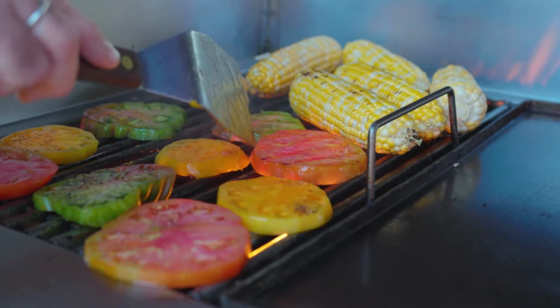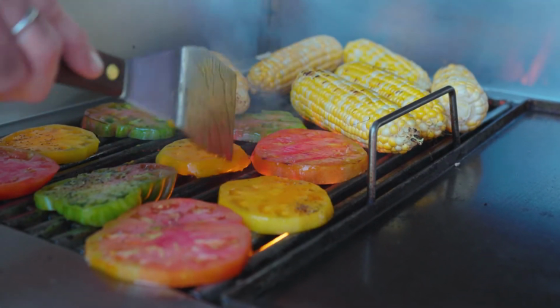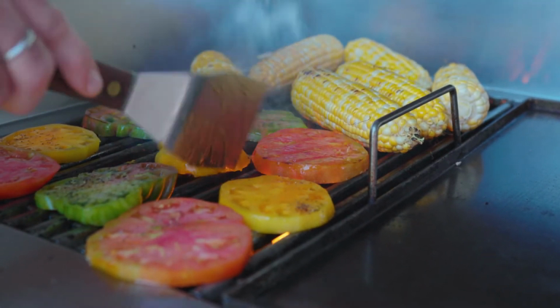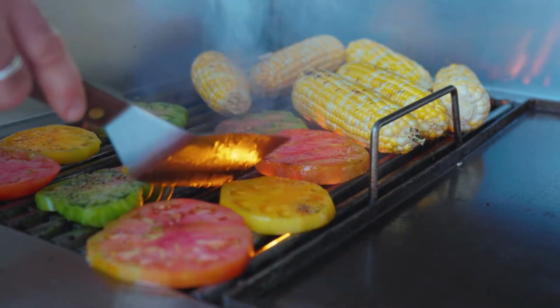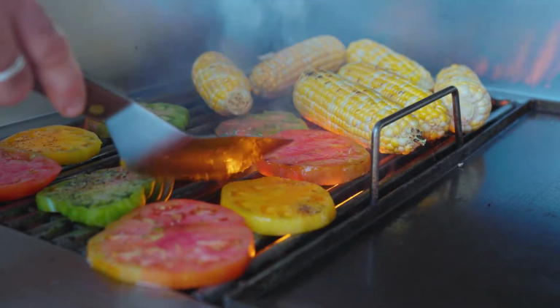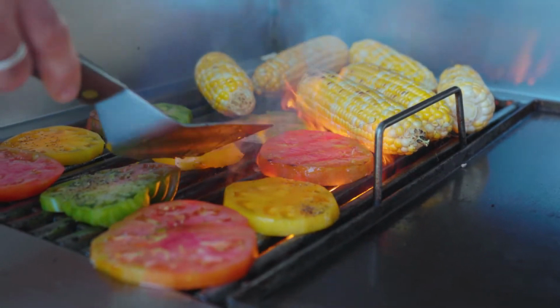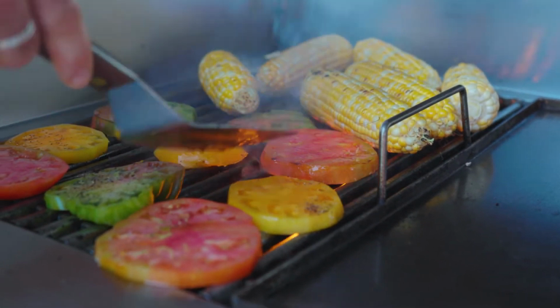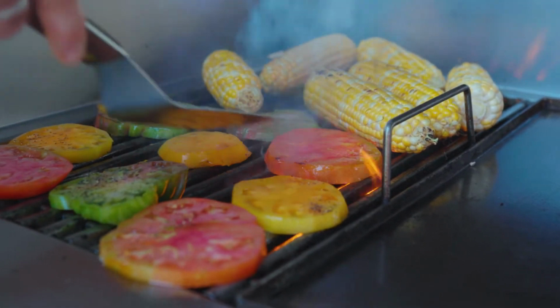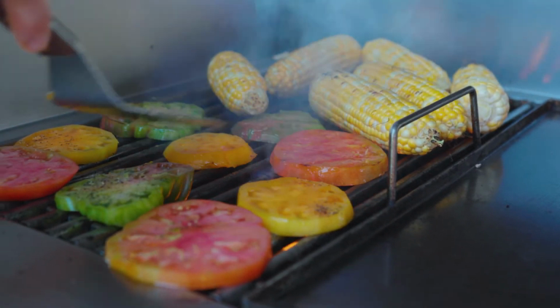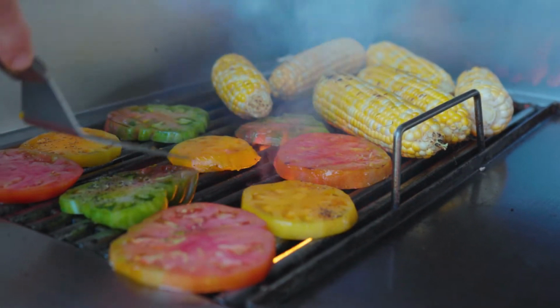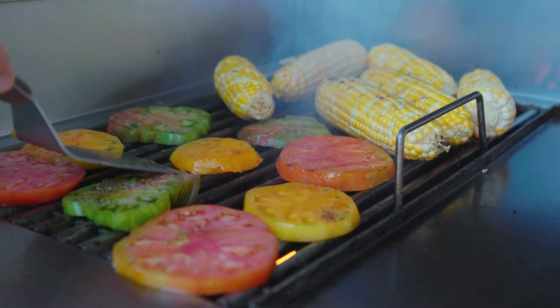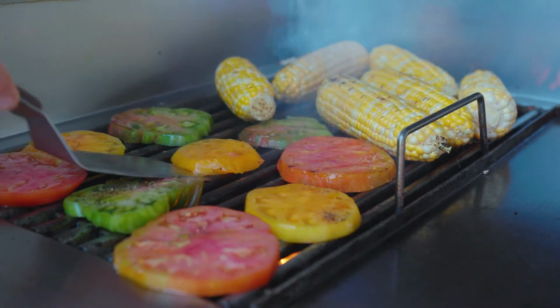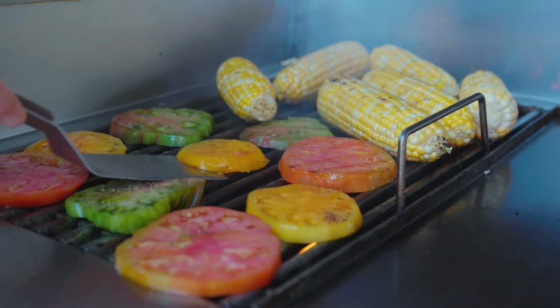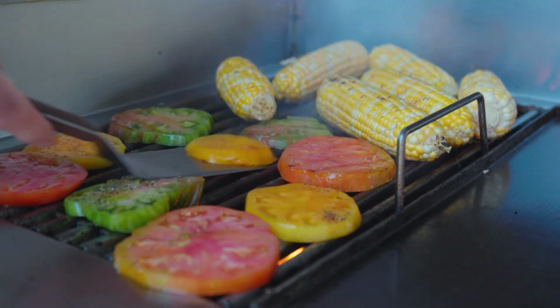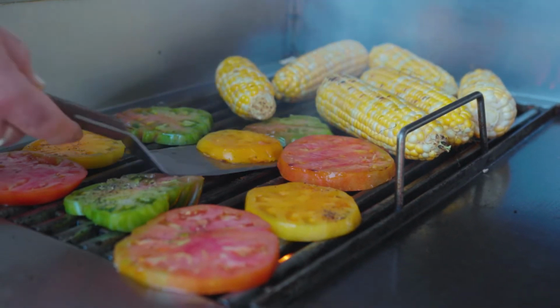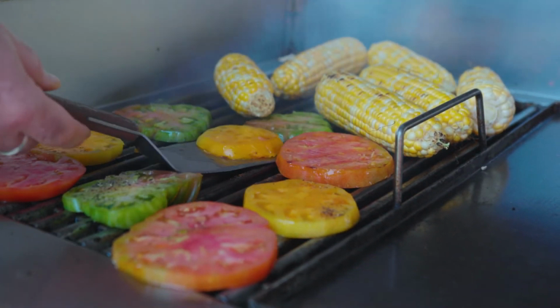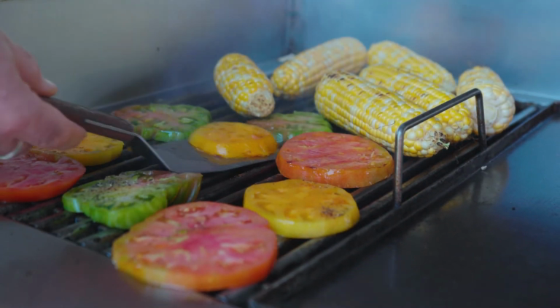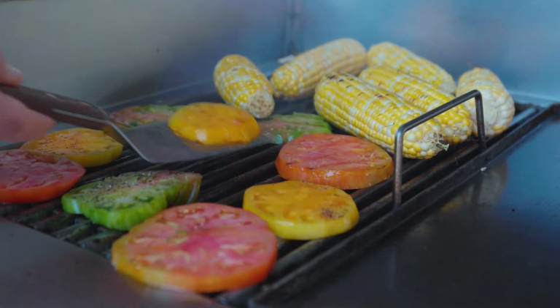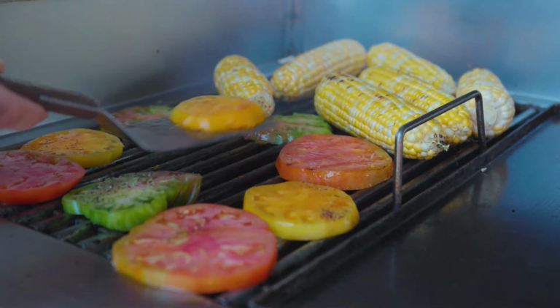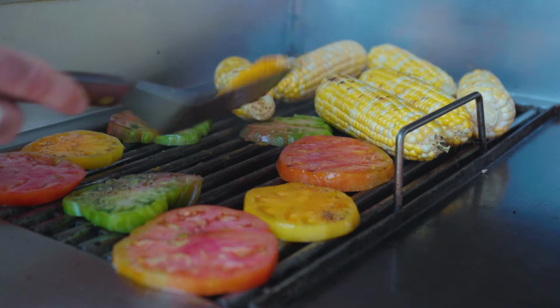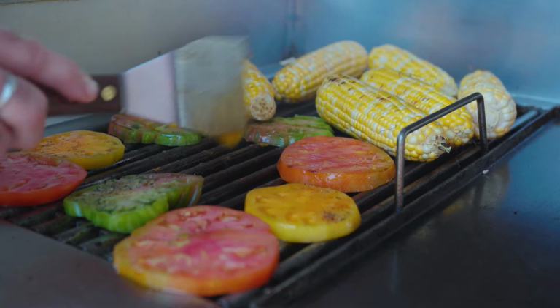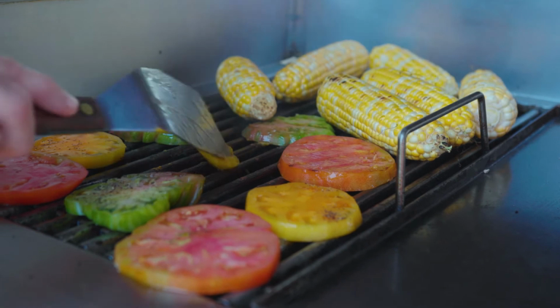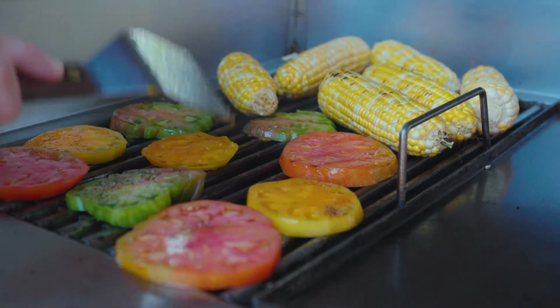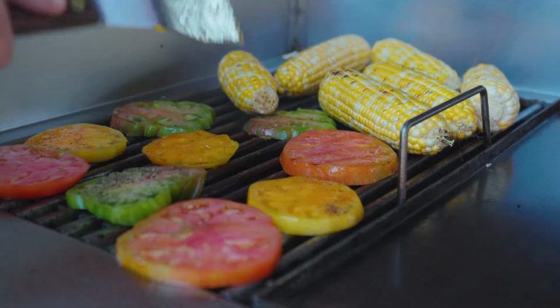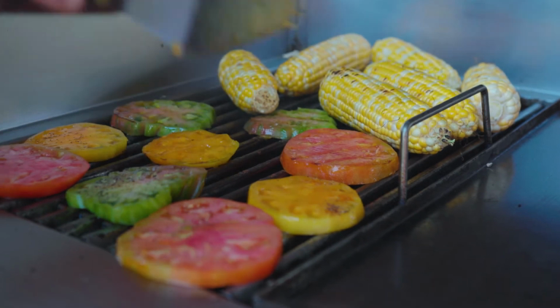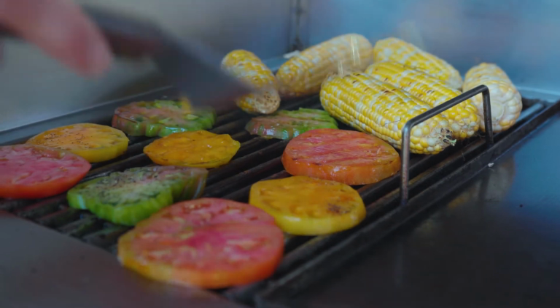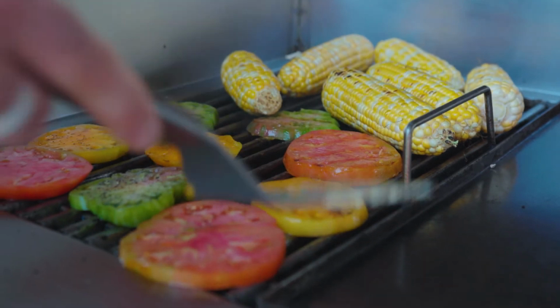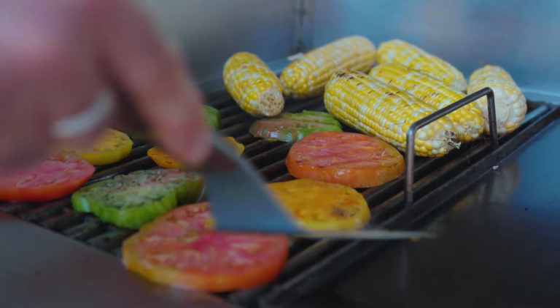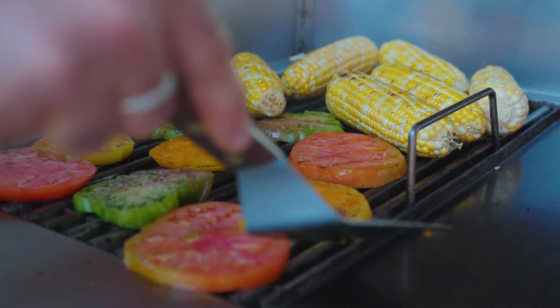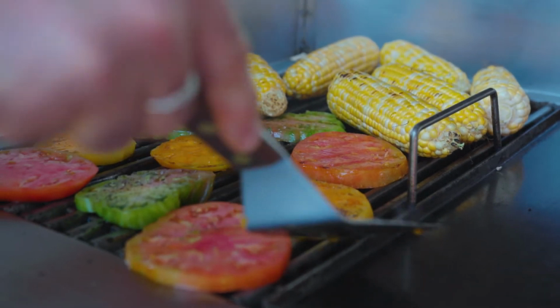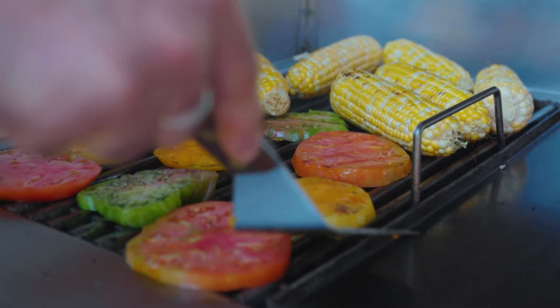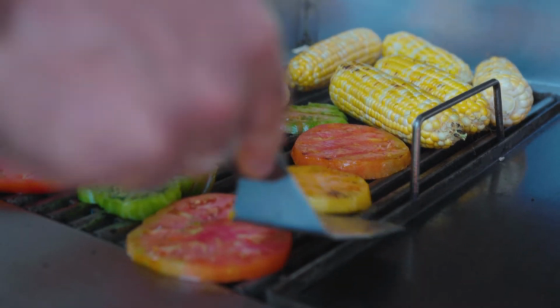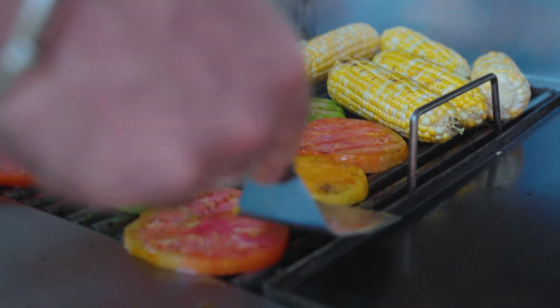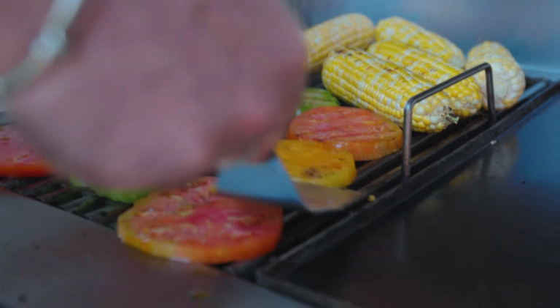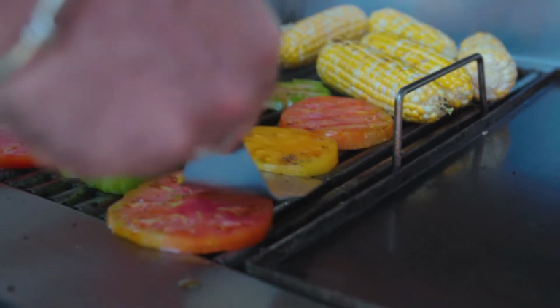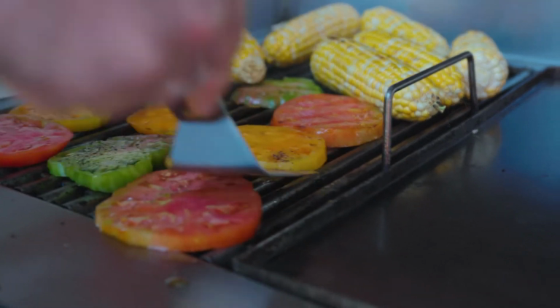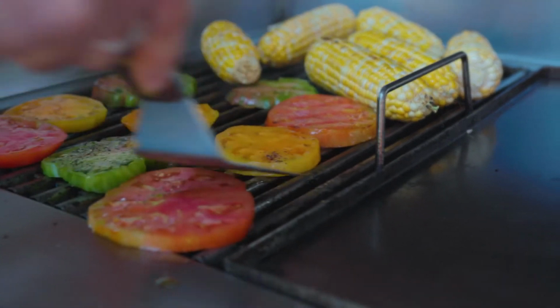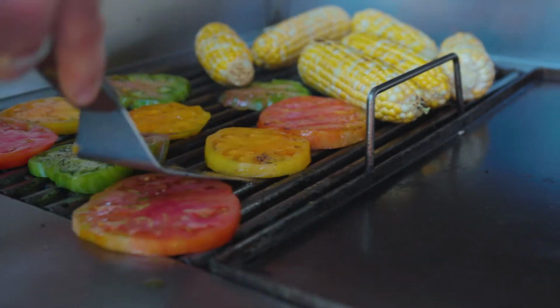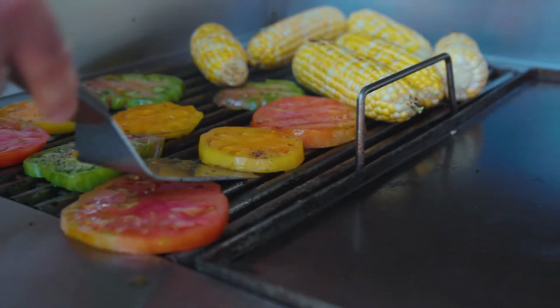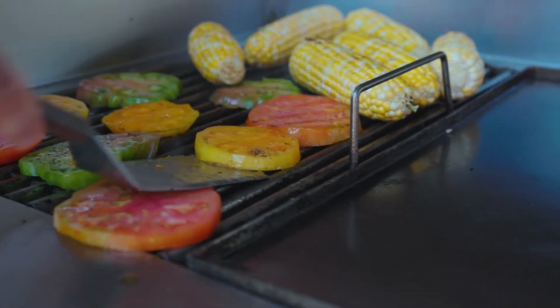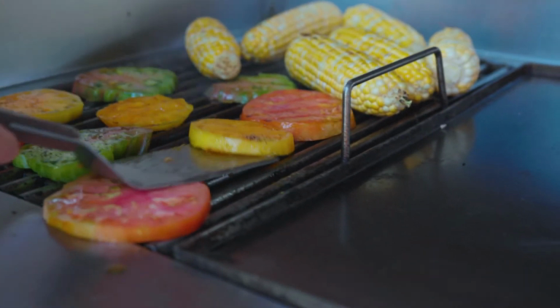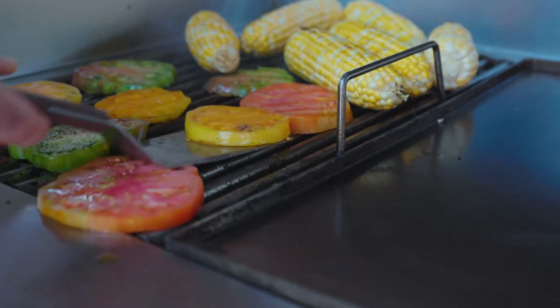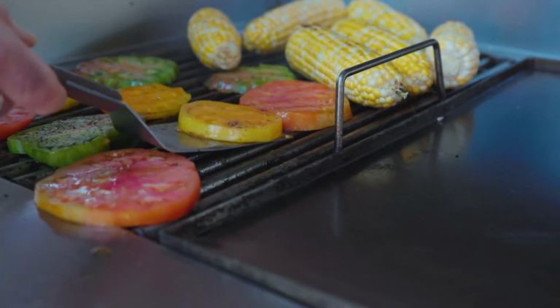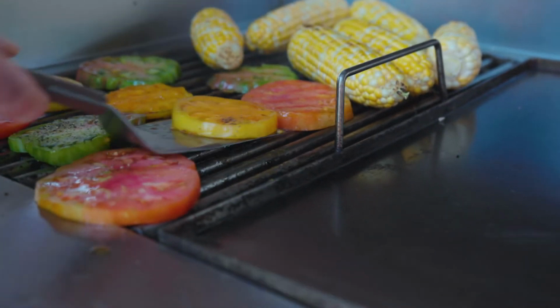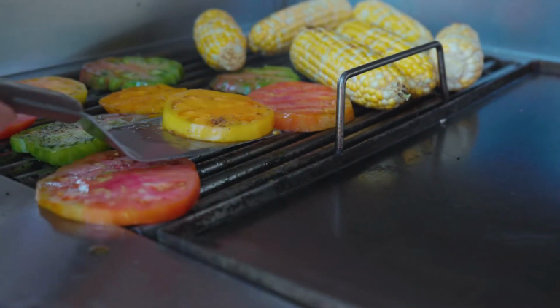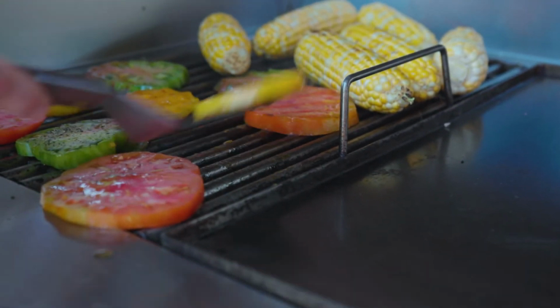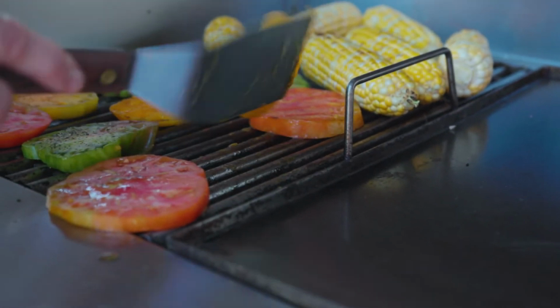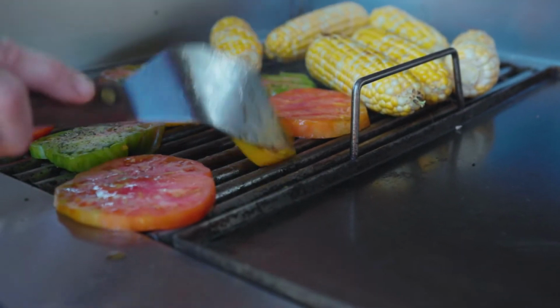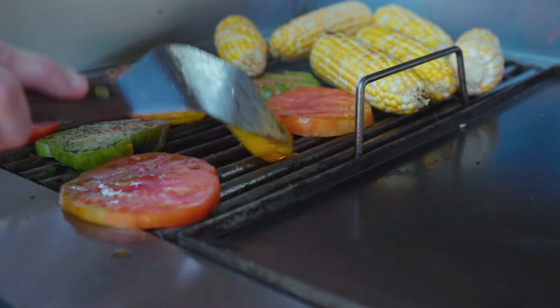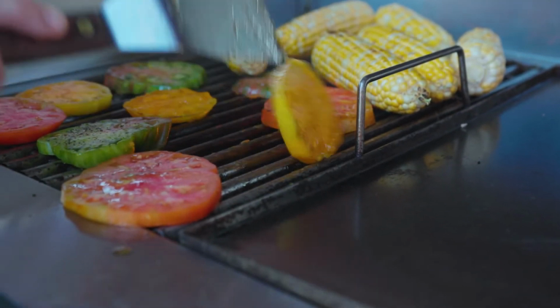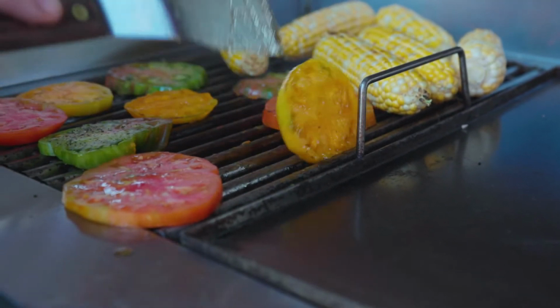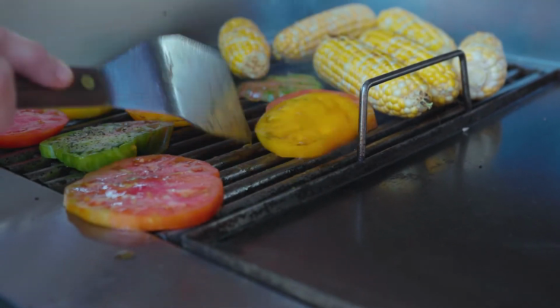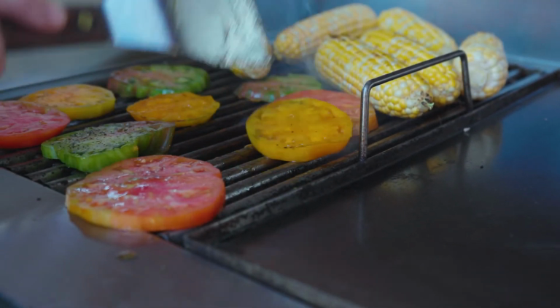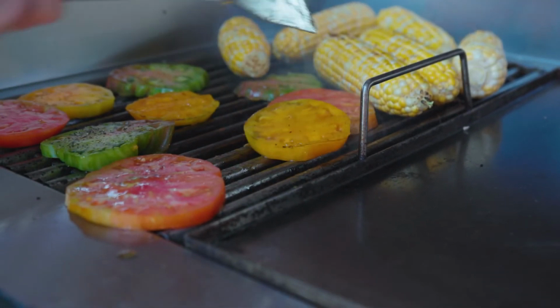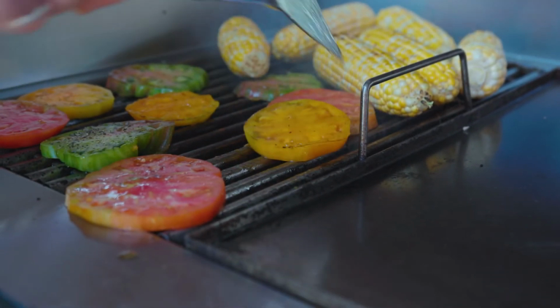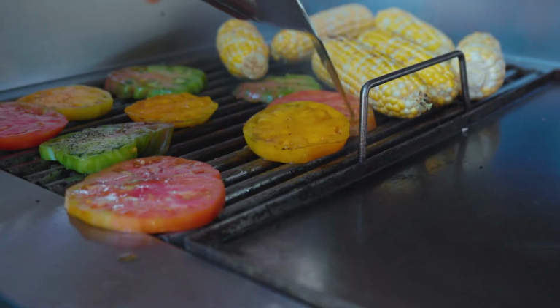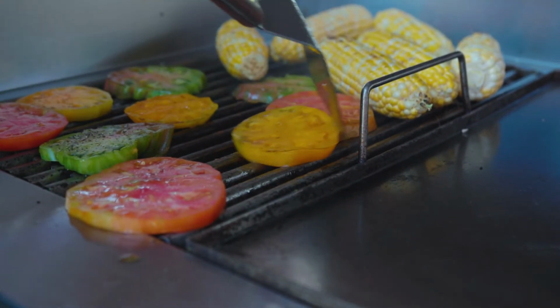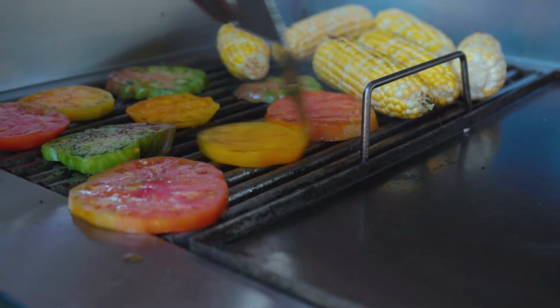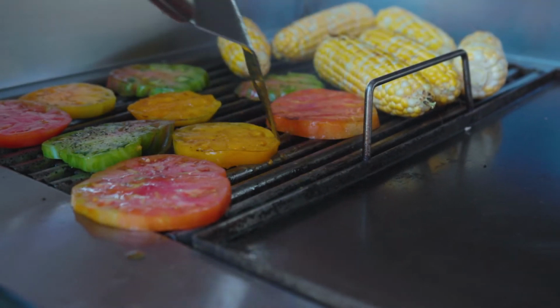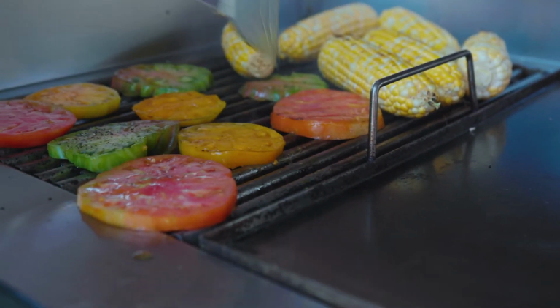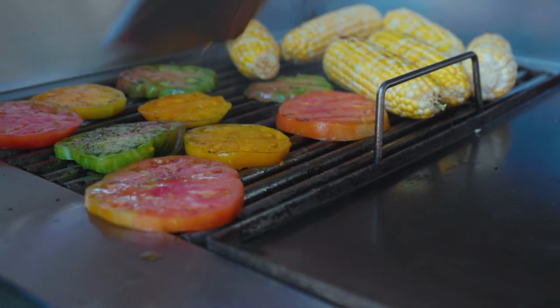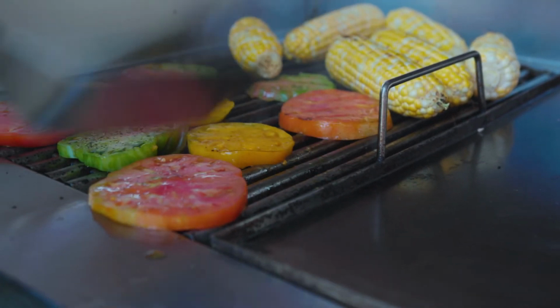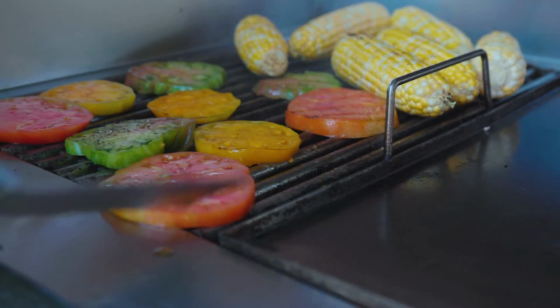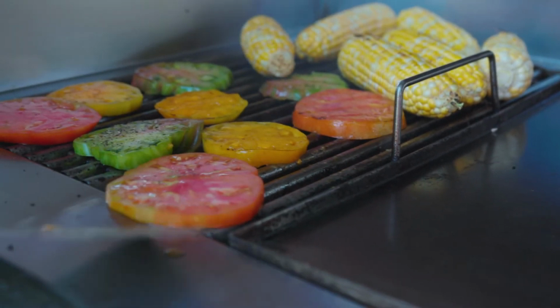We're gonna heat our gas grill to about medium-high to do all of these, but make sure you watch everything really carefully because it does cook quite quickly.